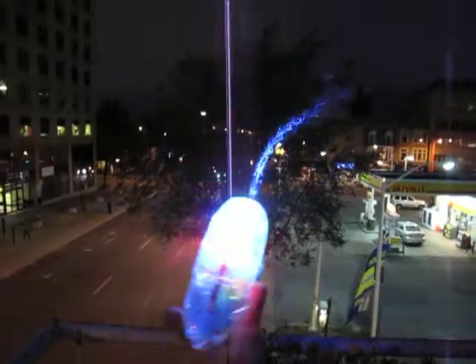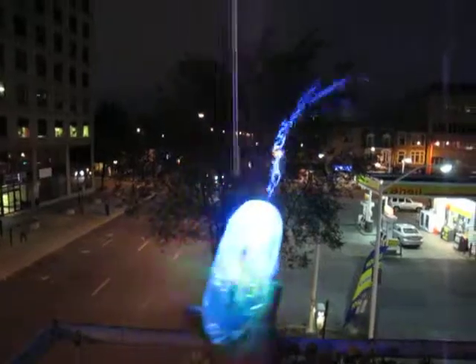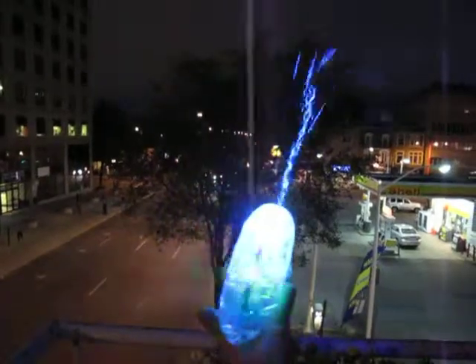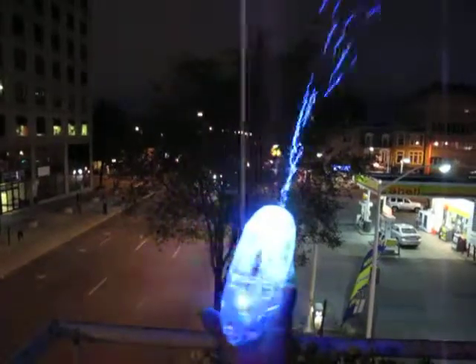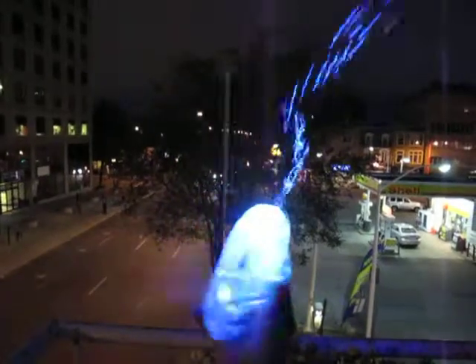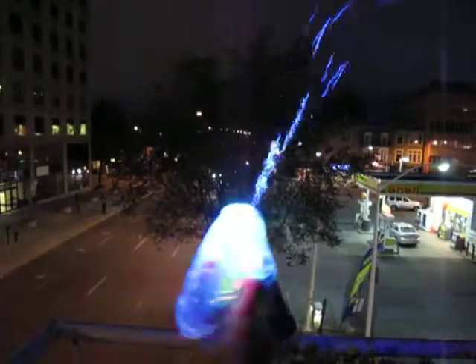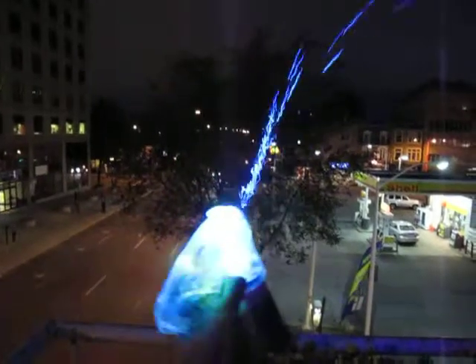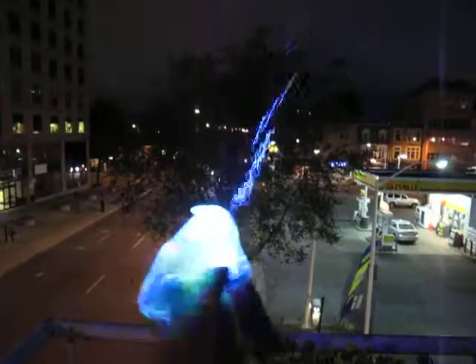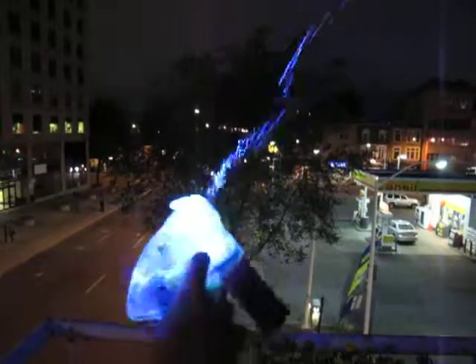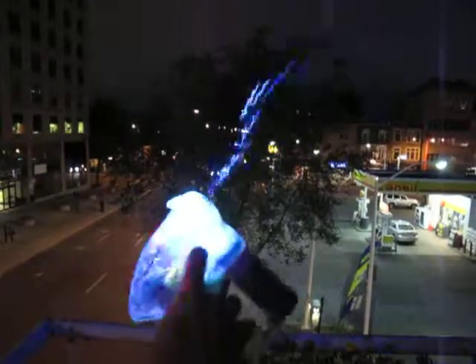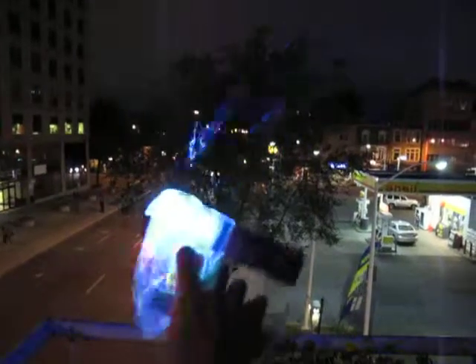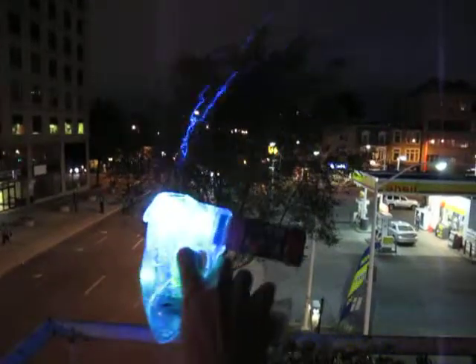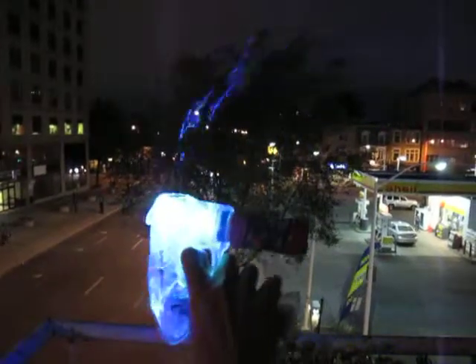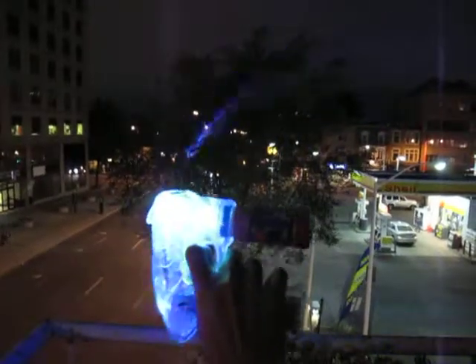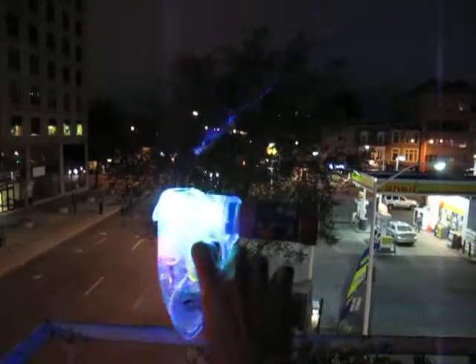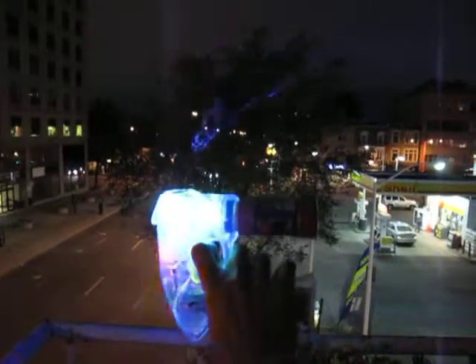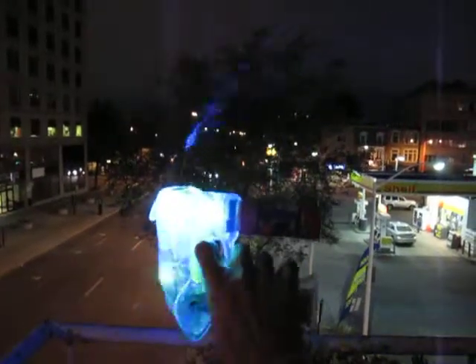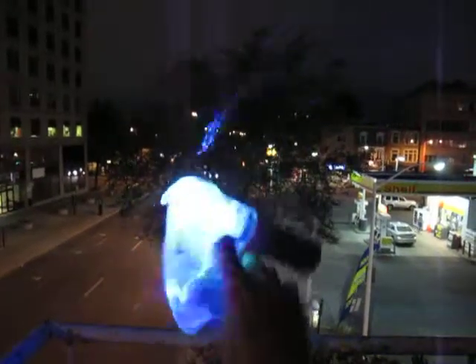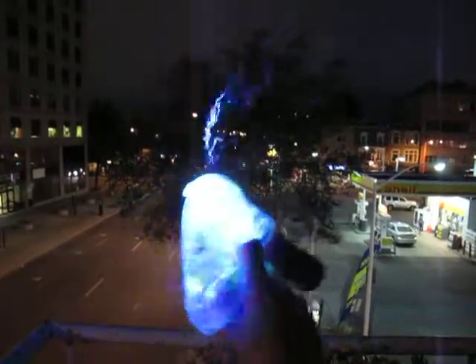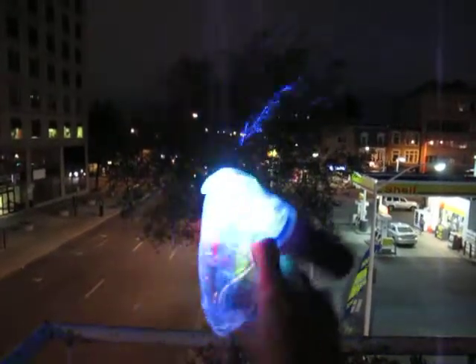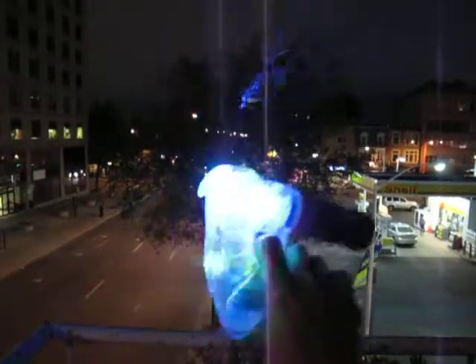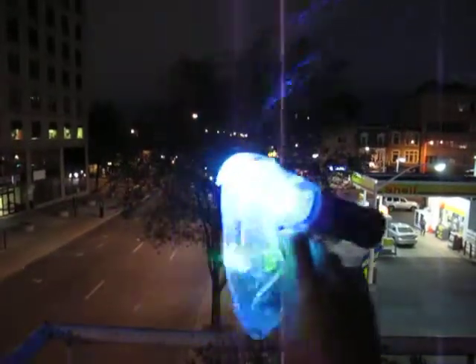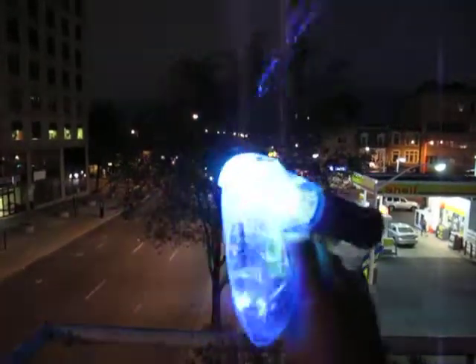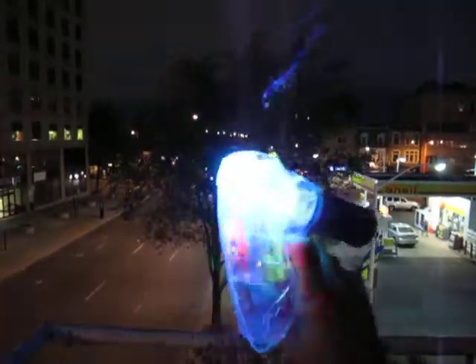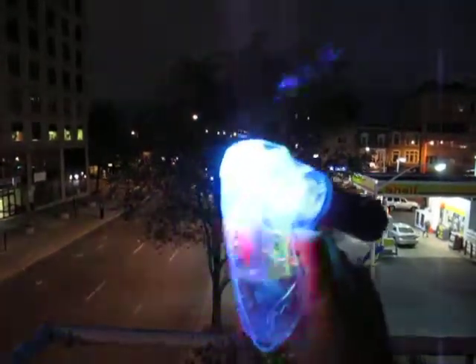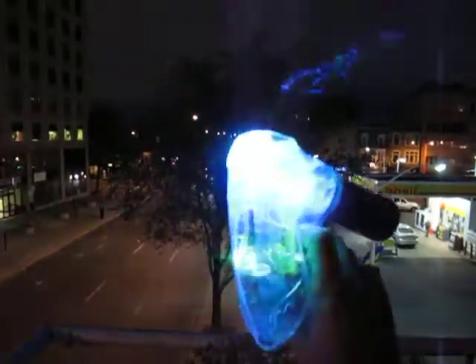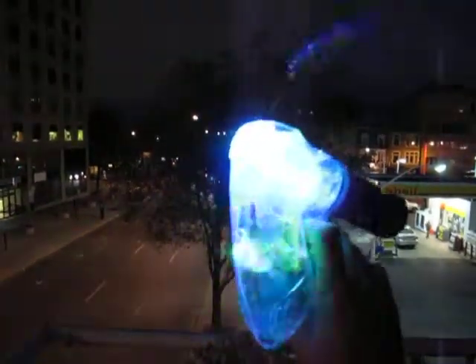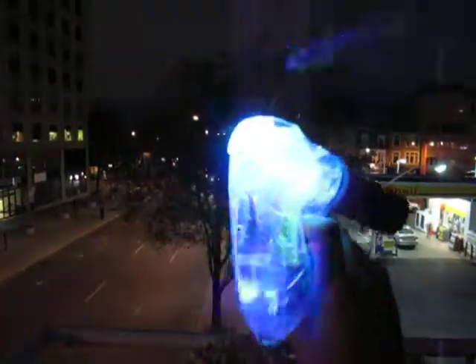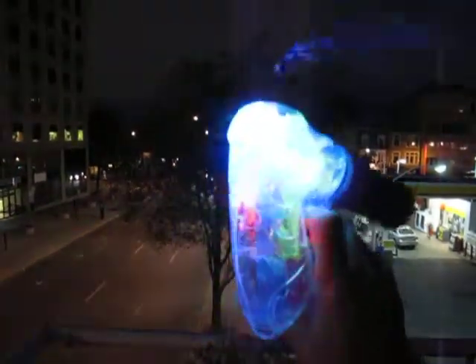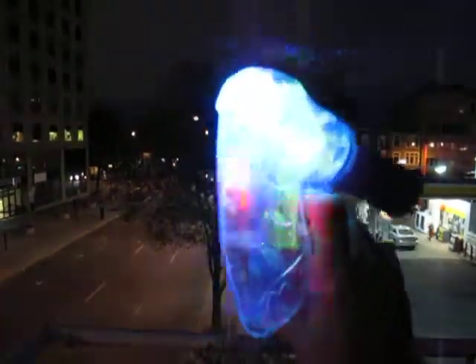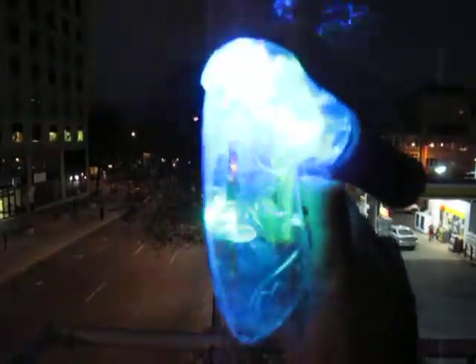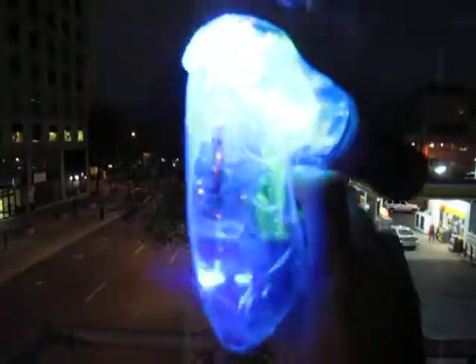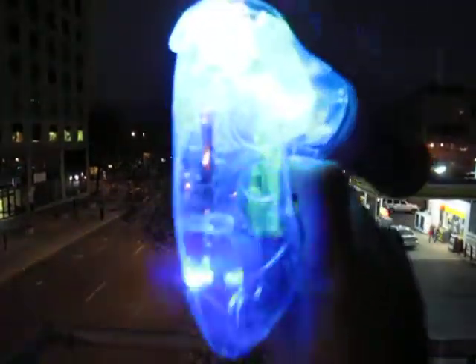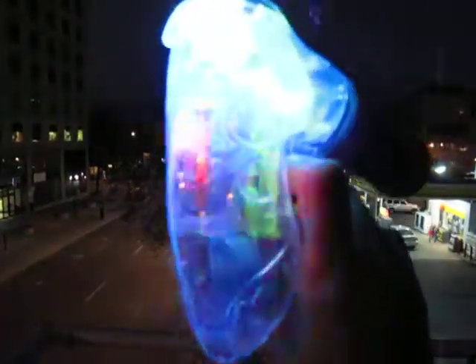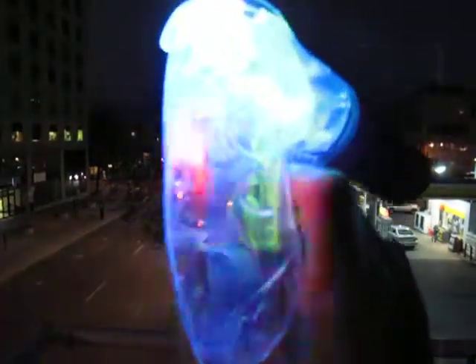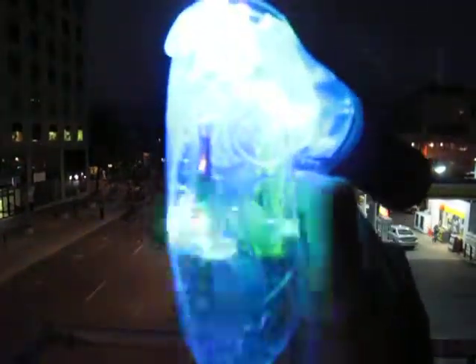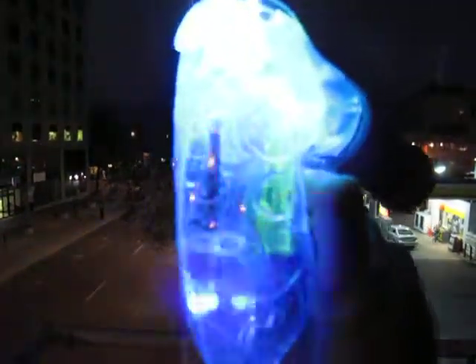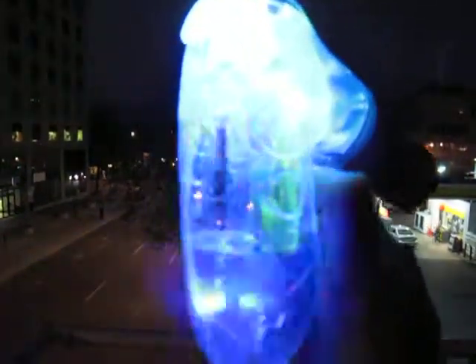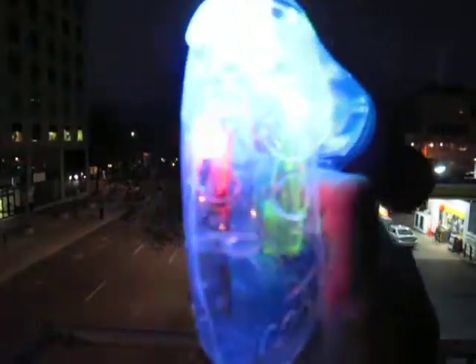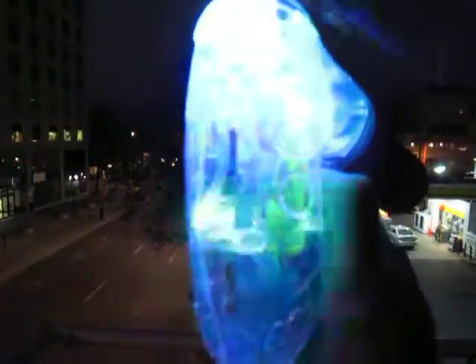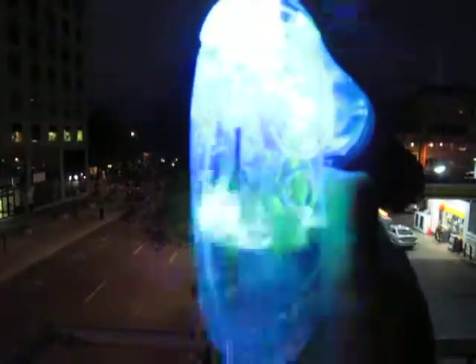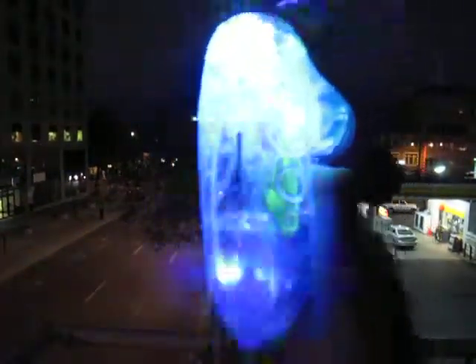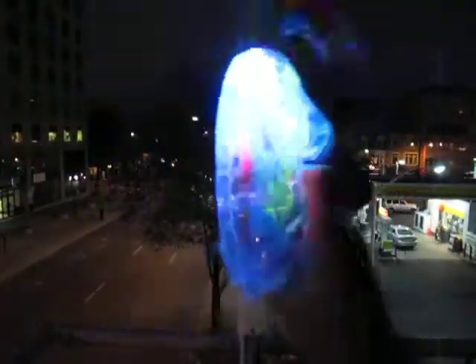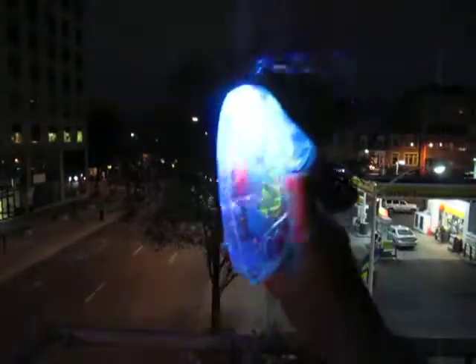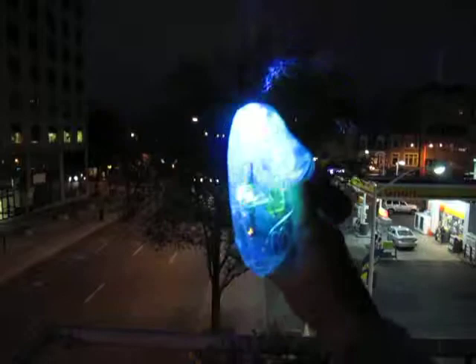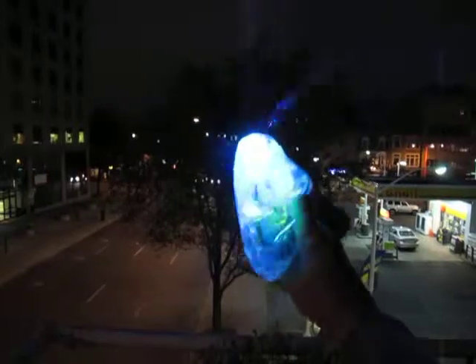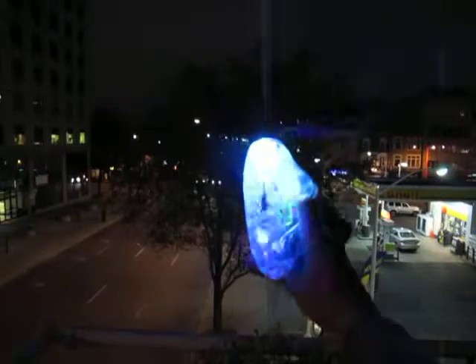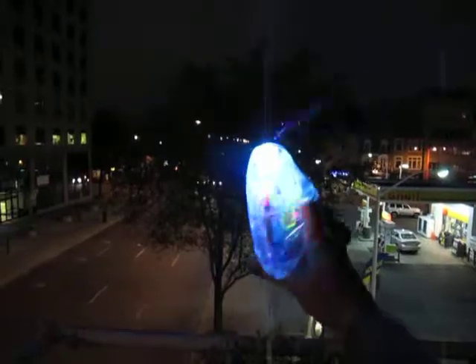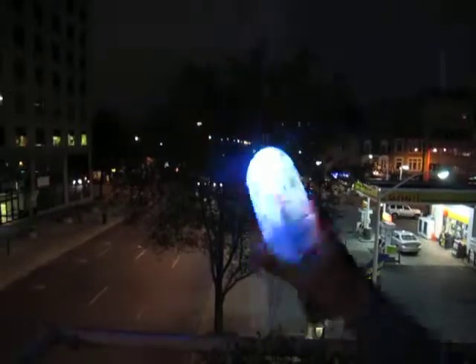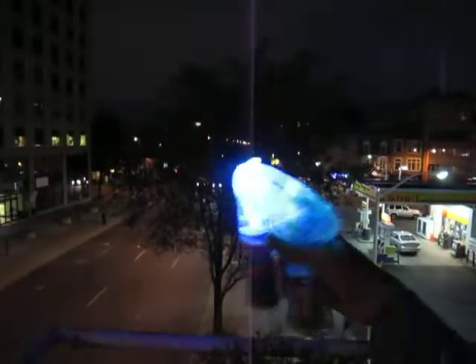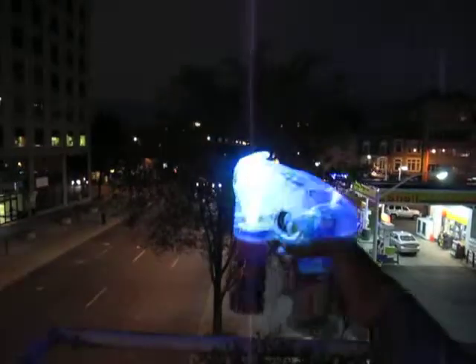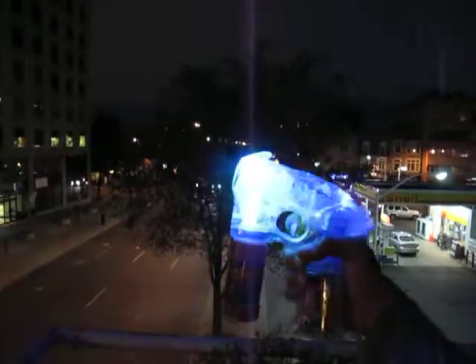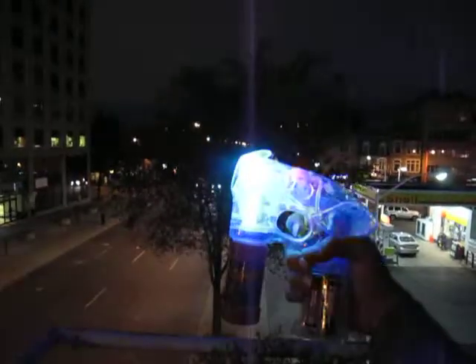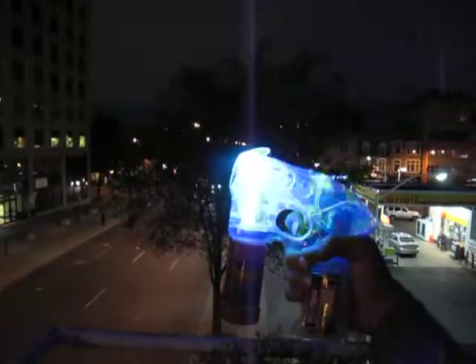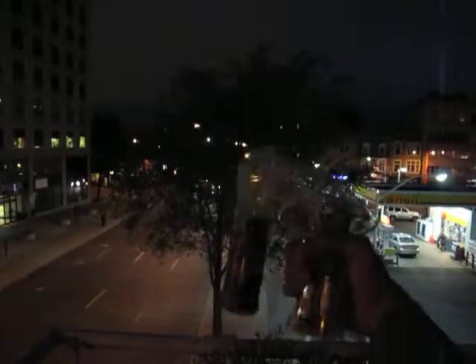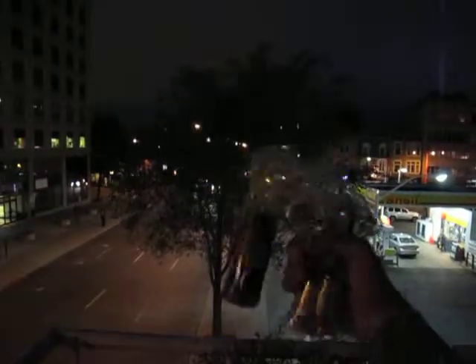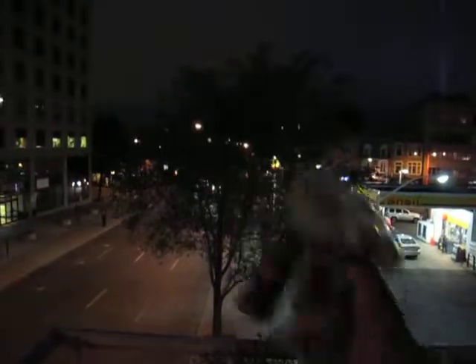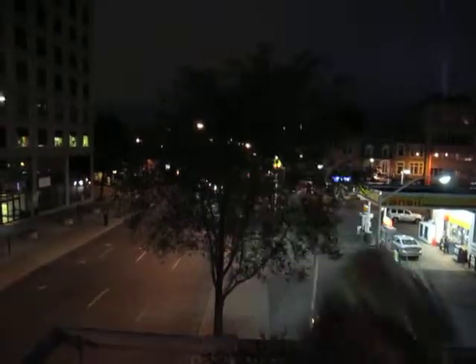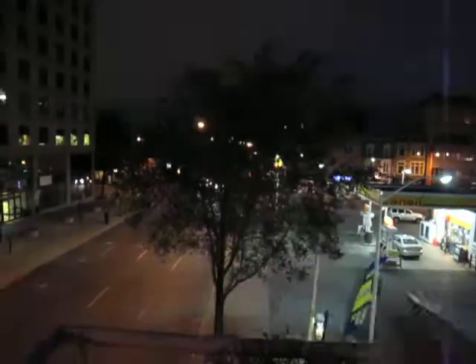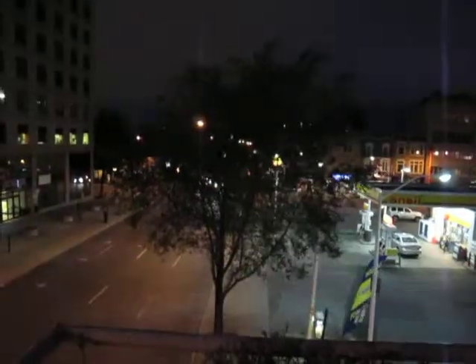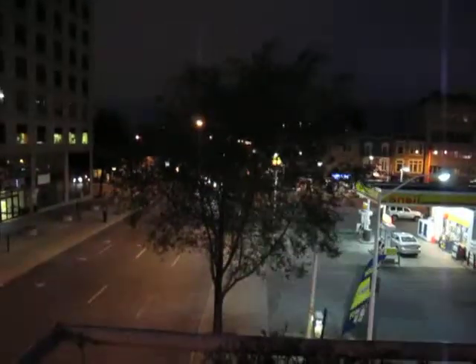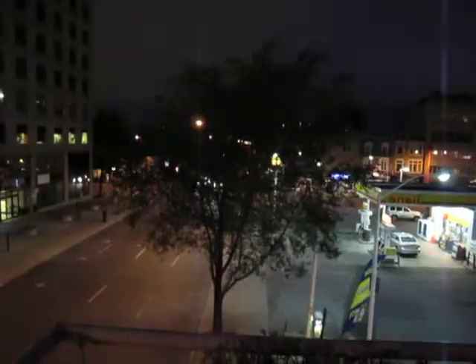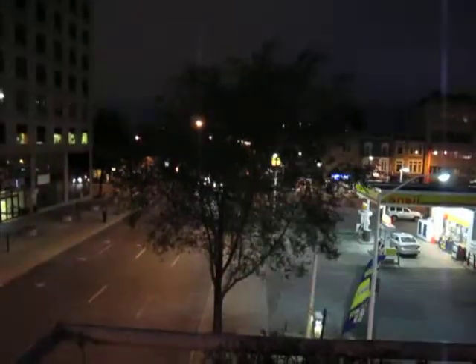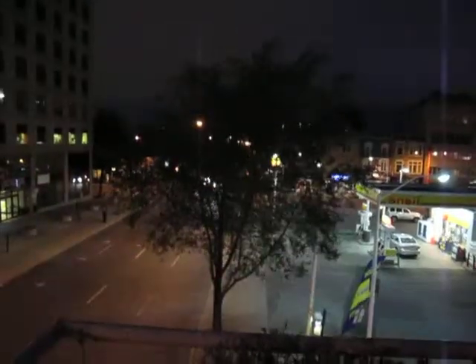The camera doesn't really show how cool these lights are, does it? I like my bubble gun.